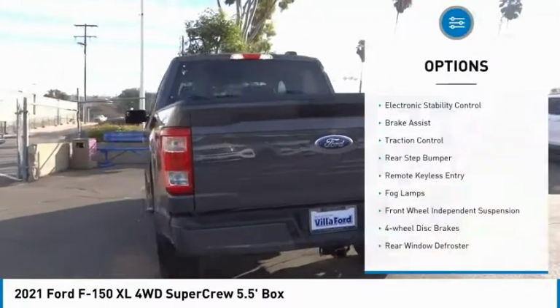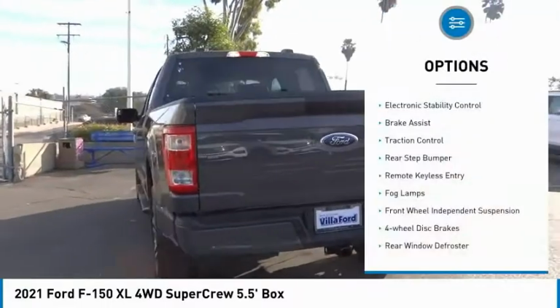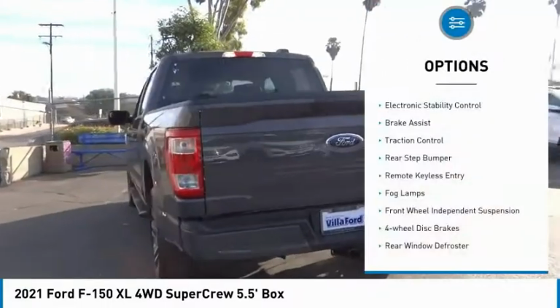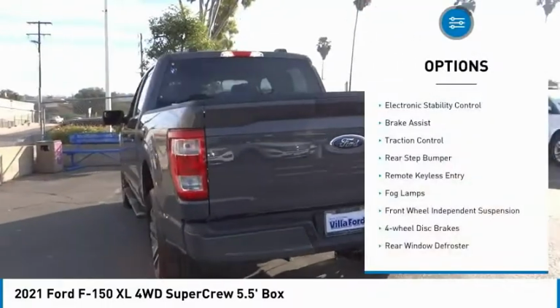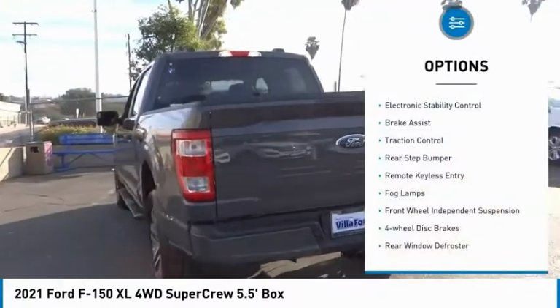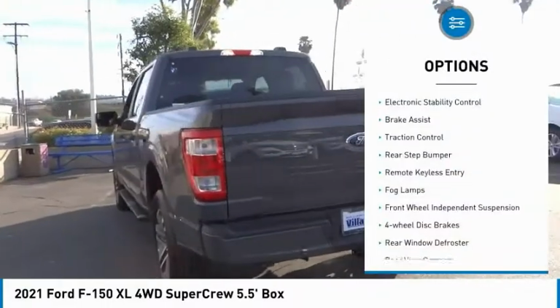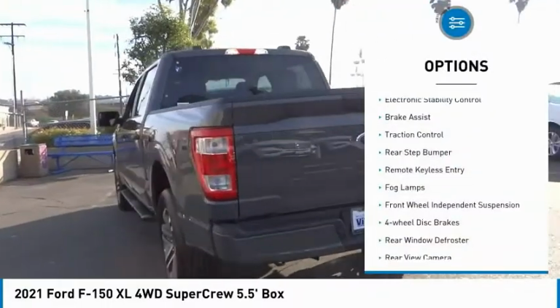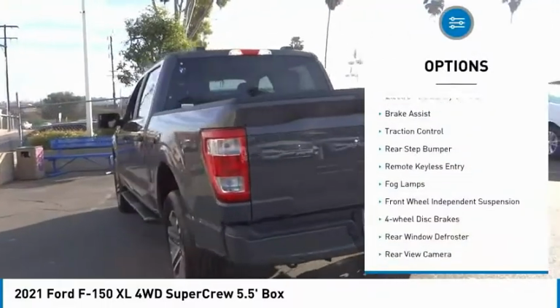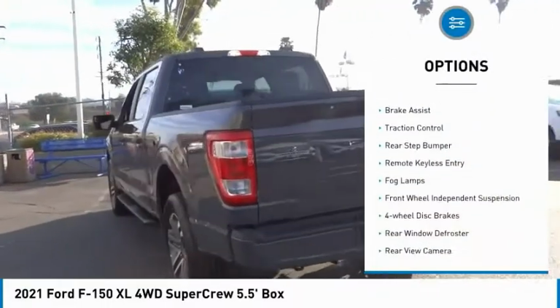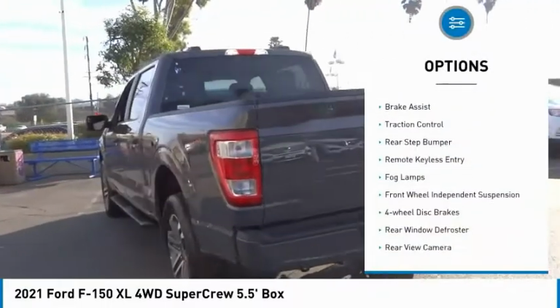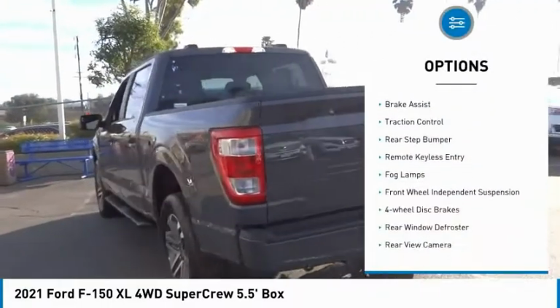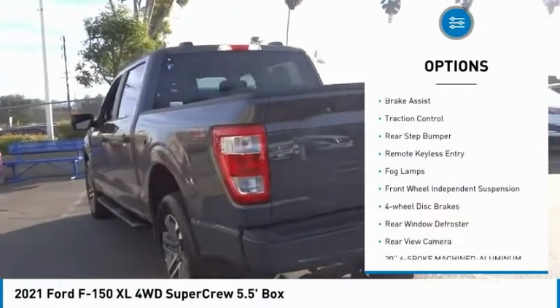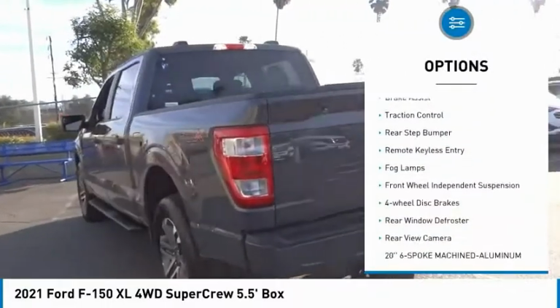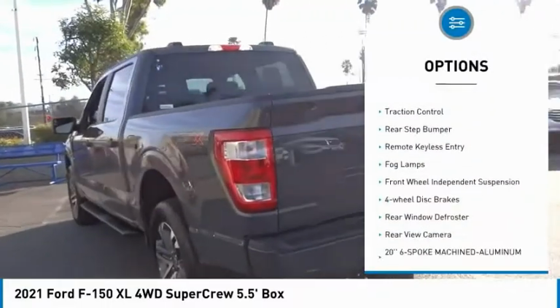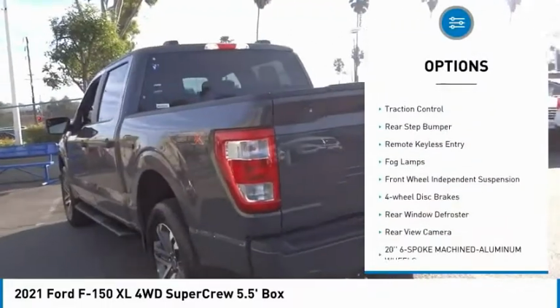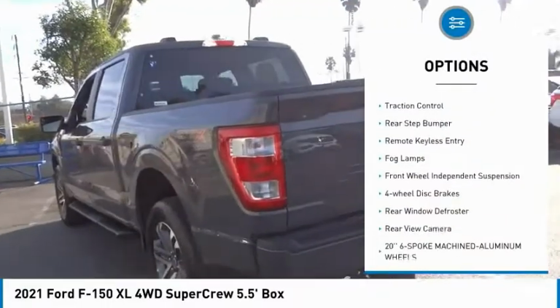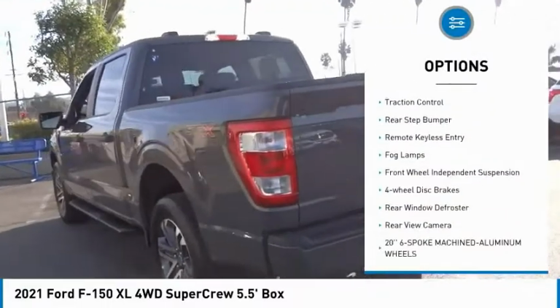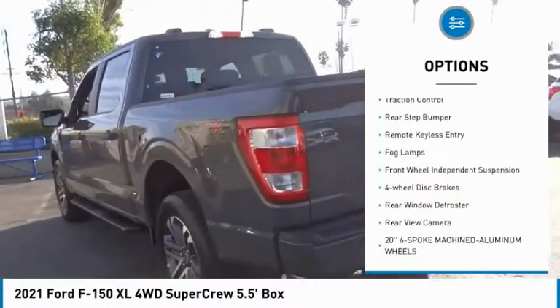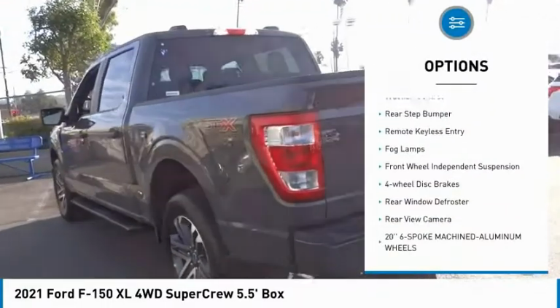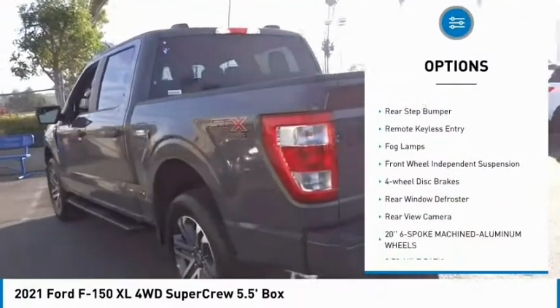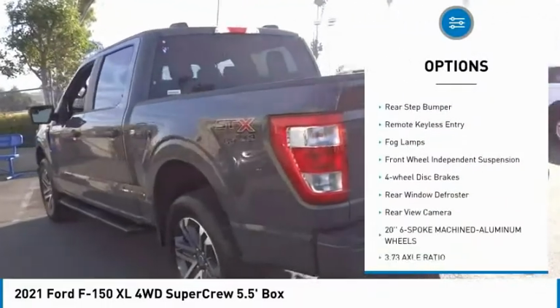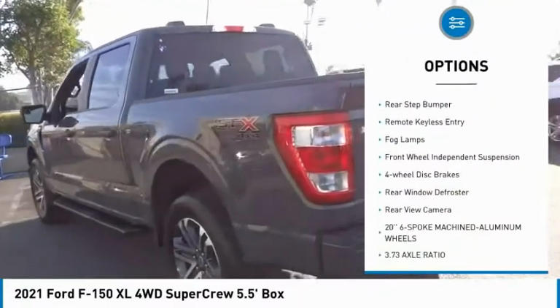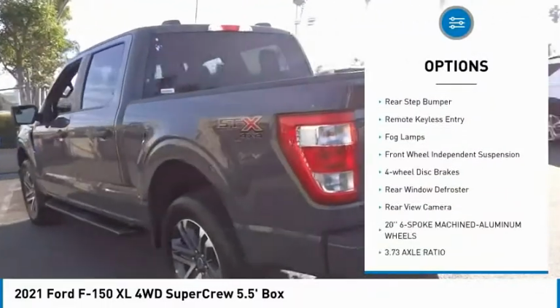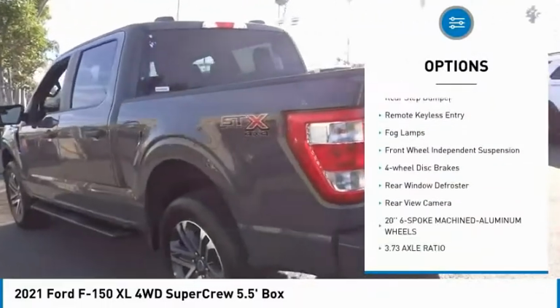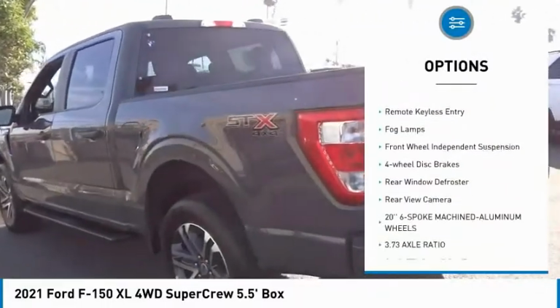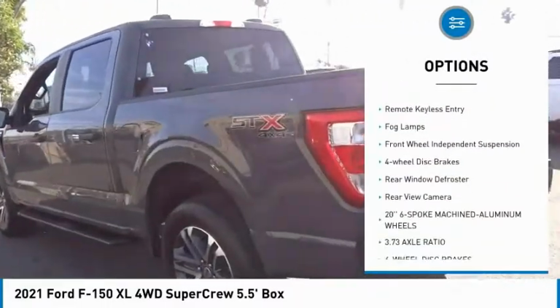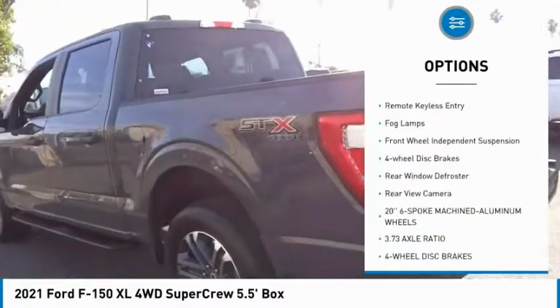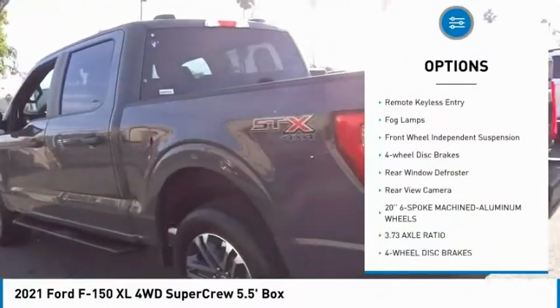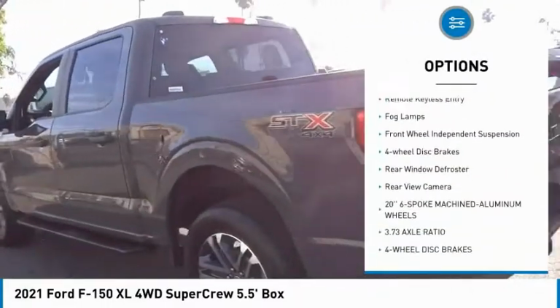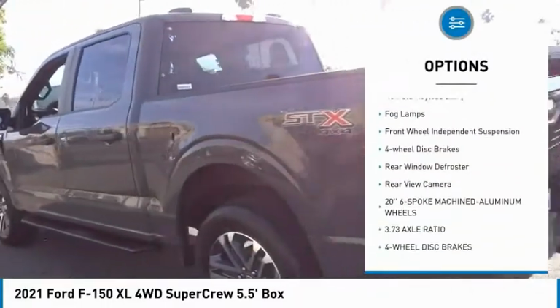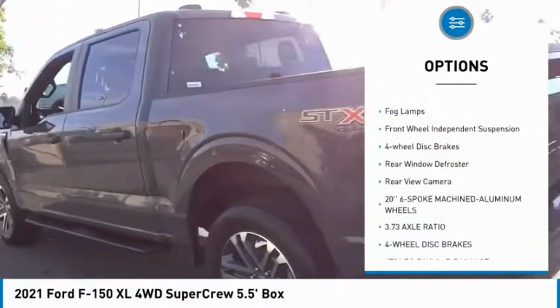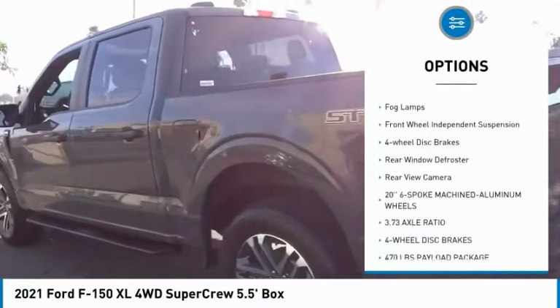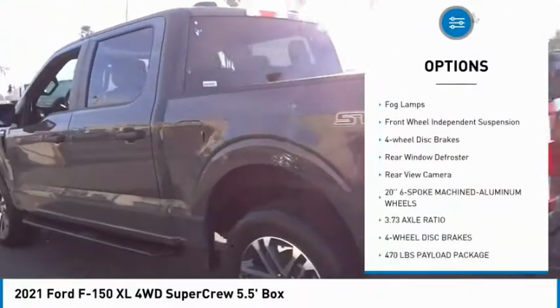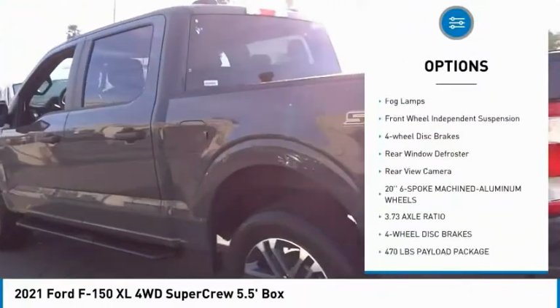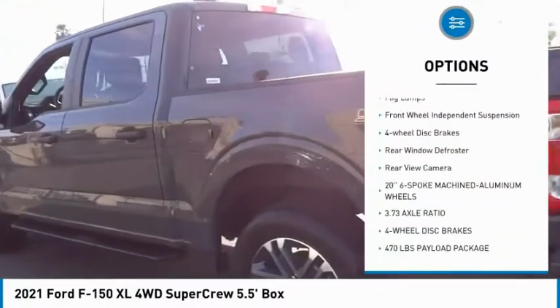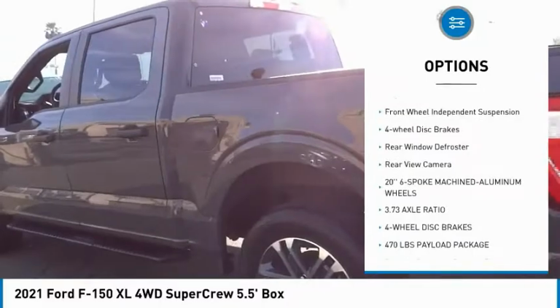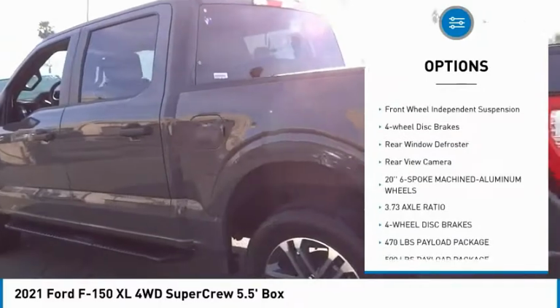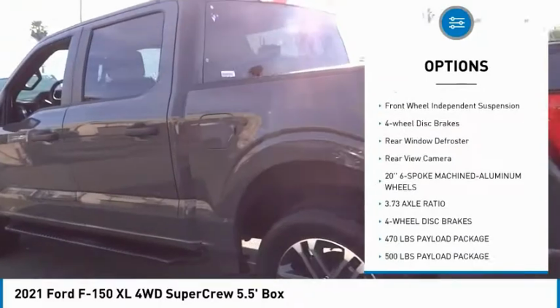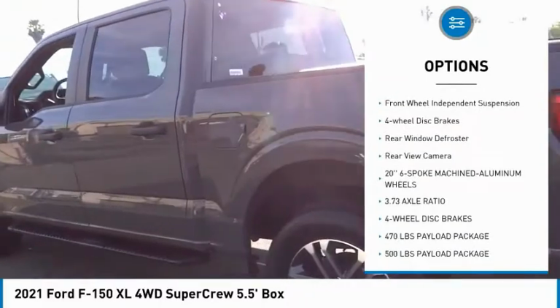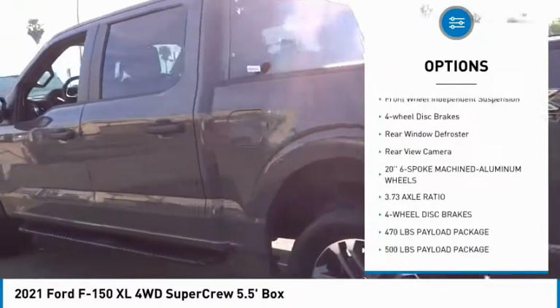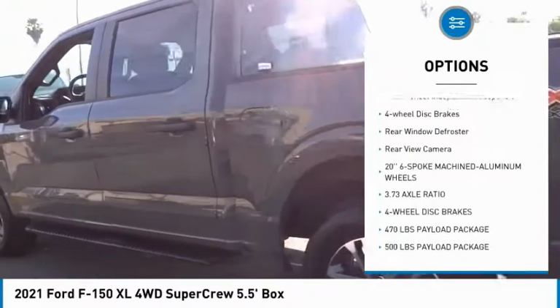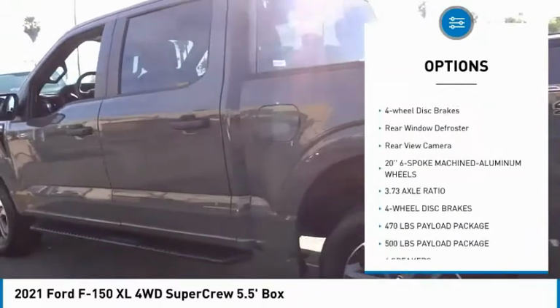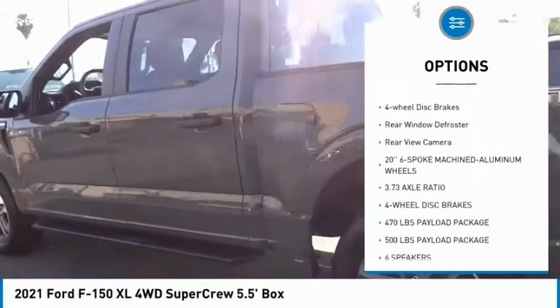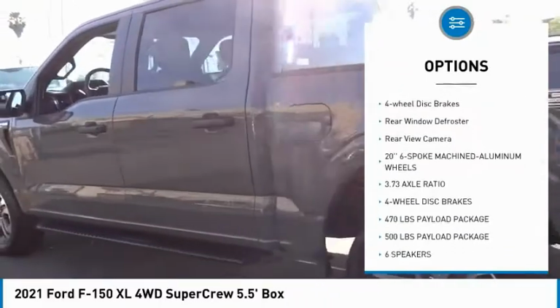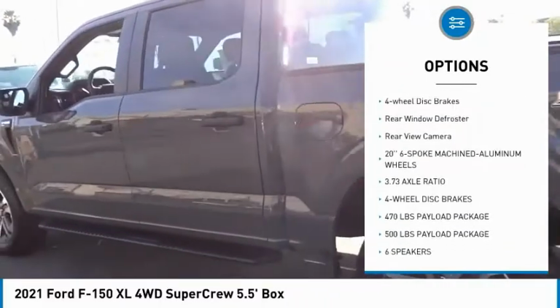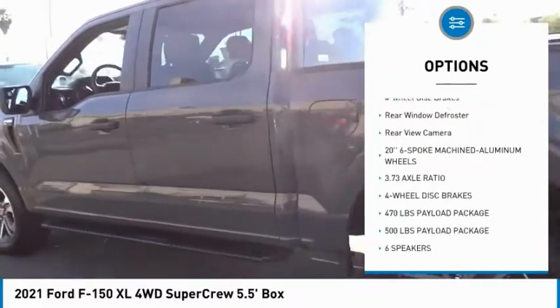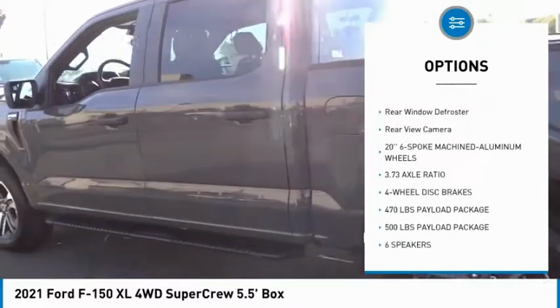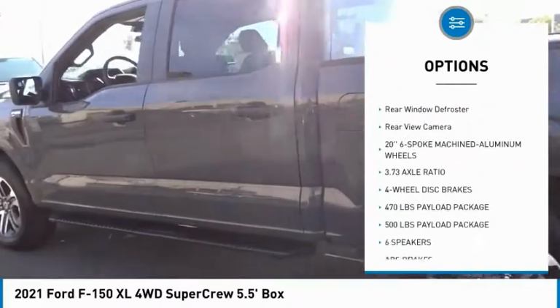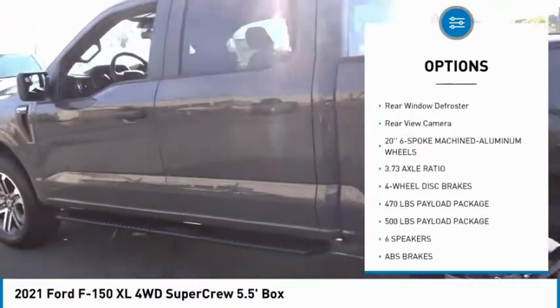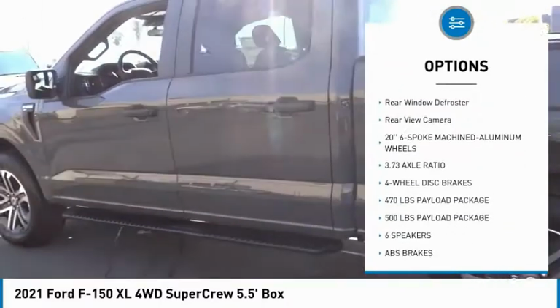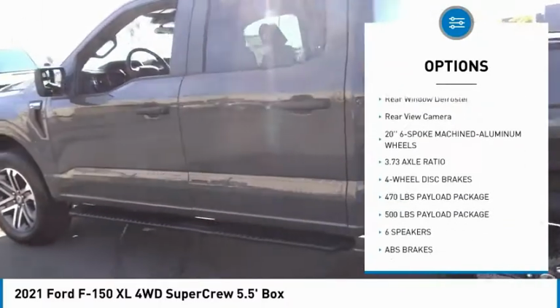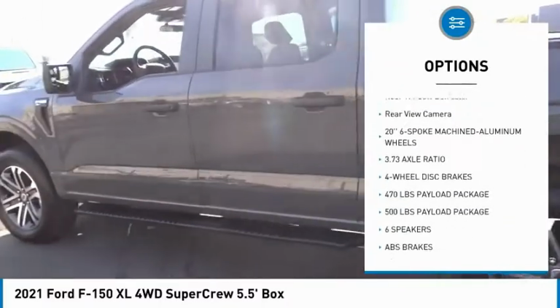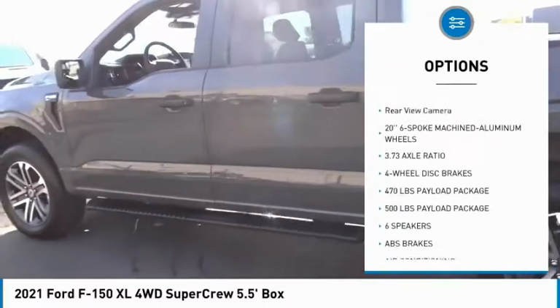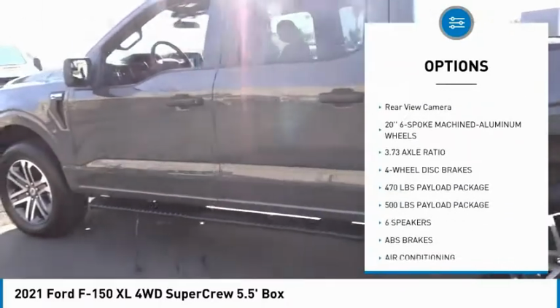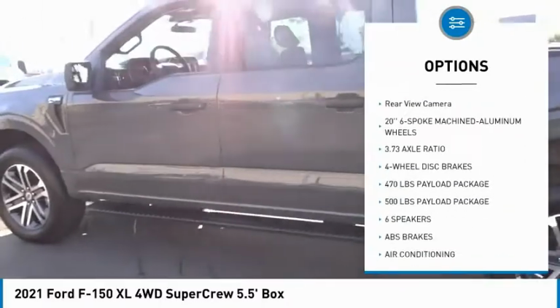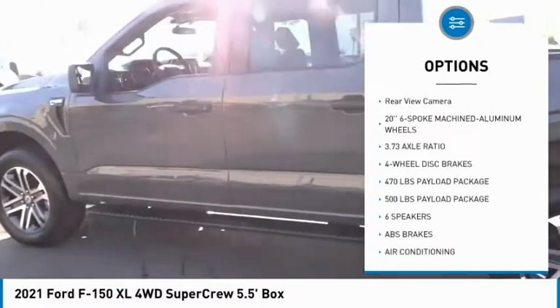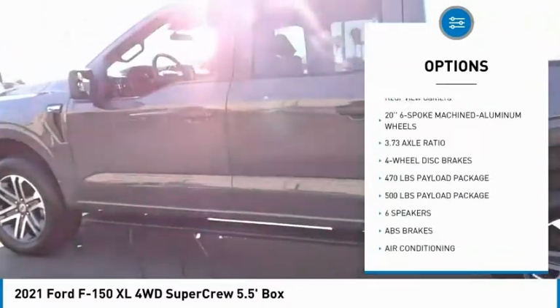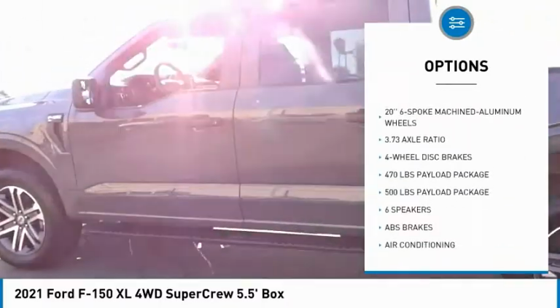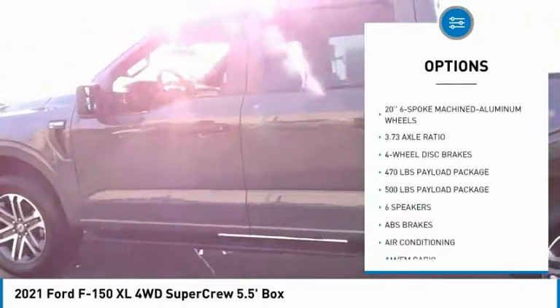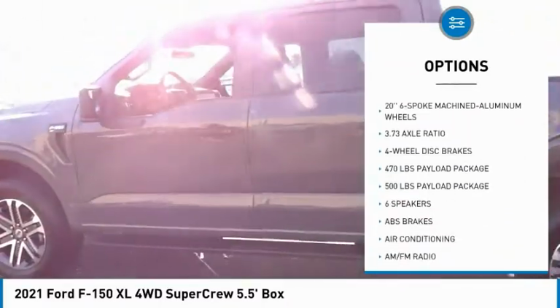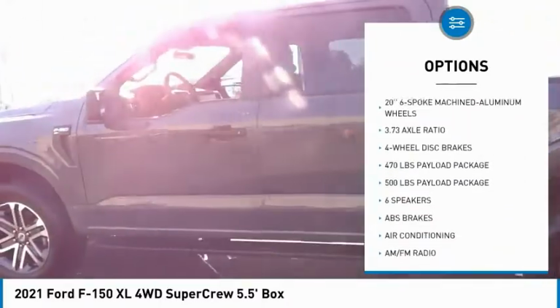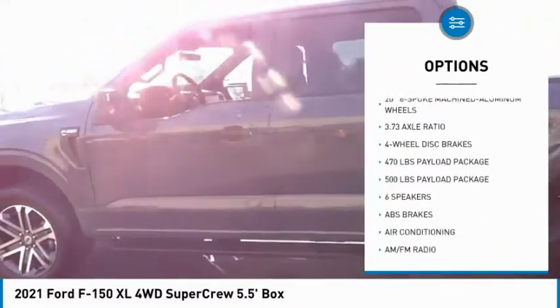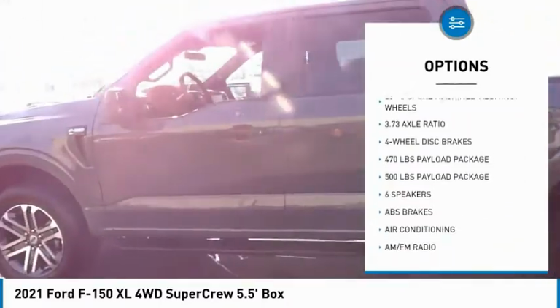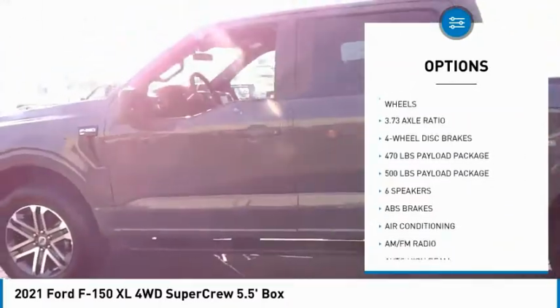Electronic stability control, brake assist, traction control, rear step bumper, remote keyless entry, fog lamps.